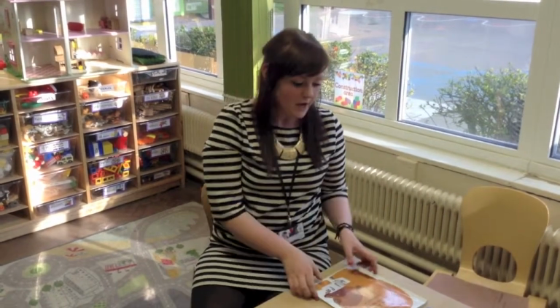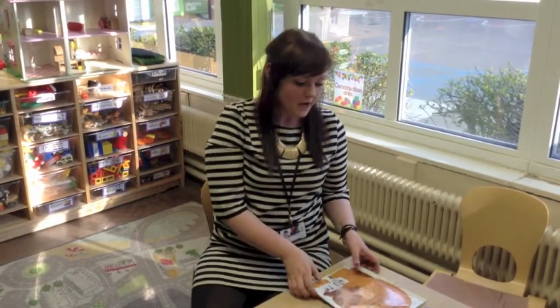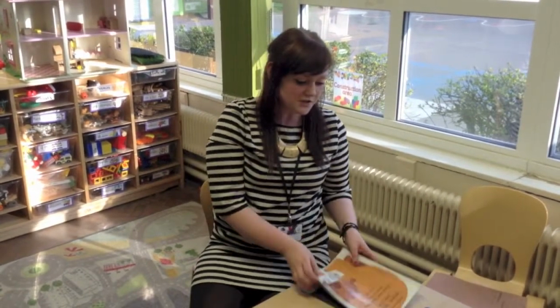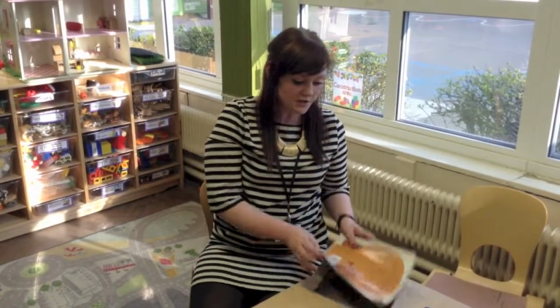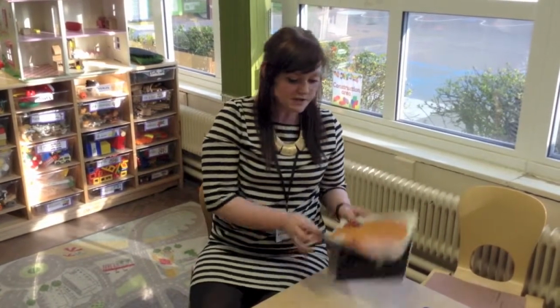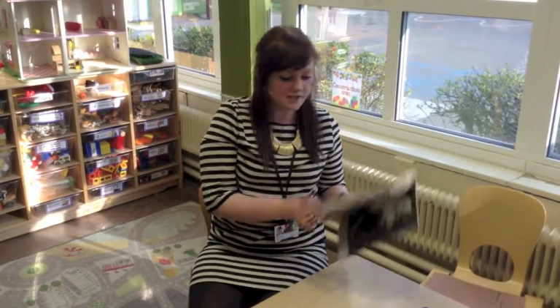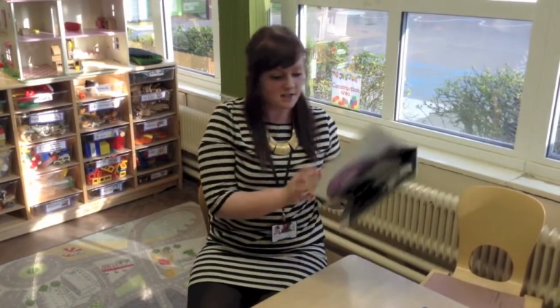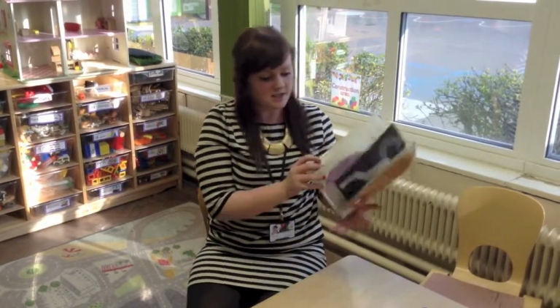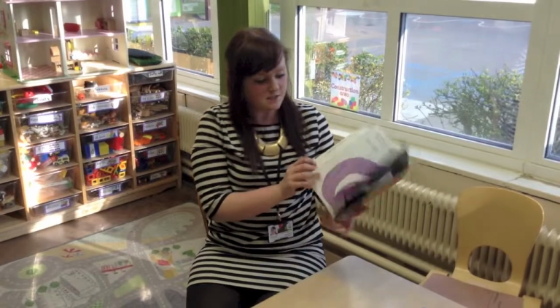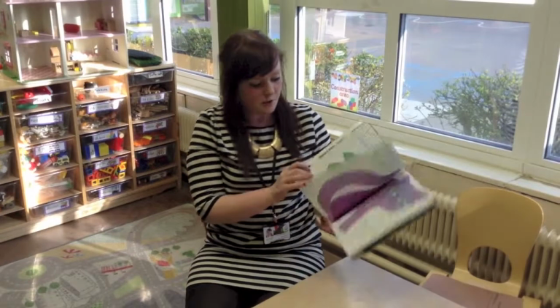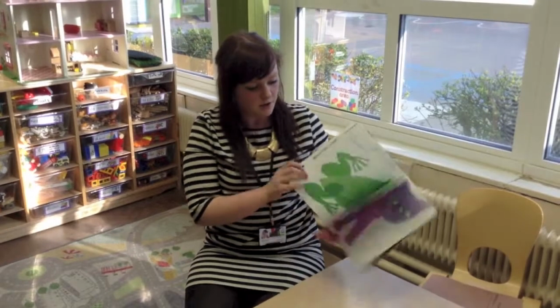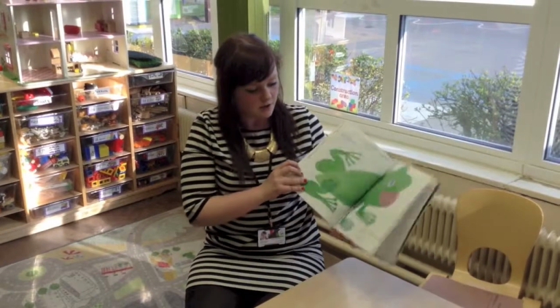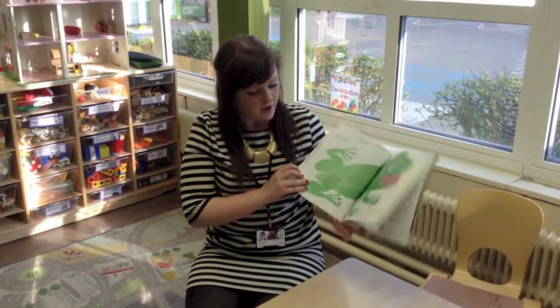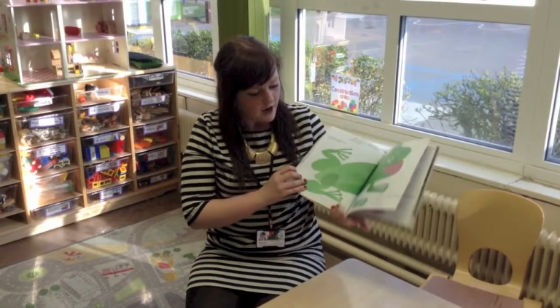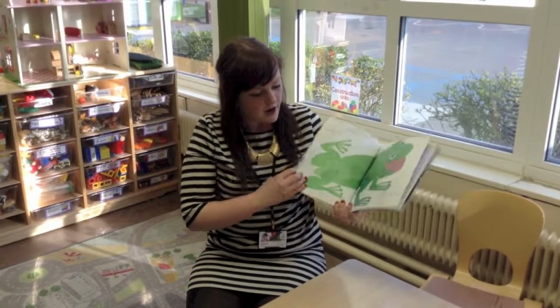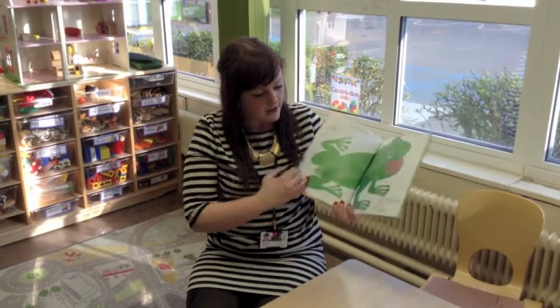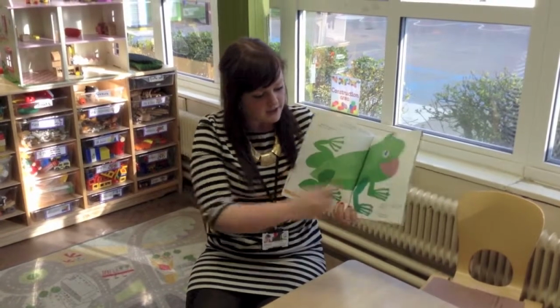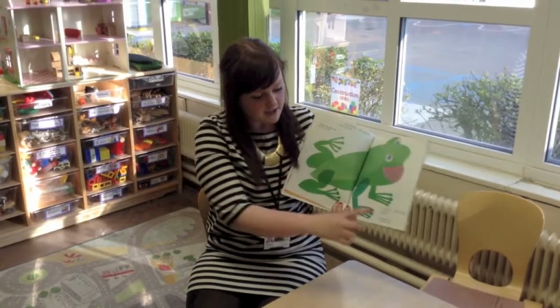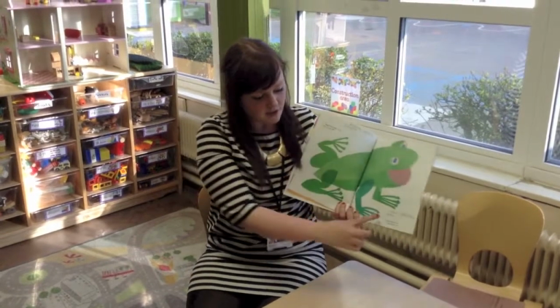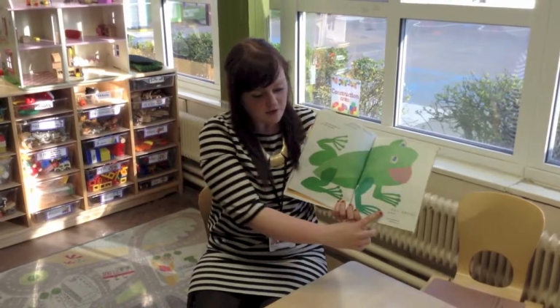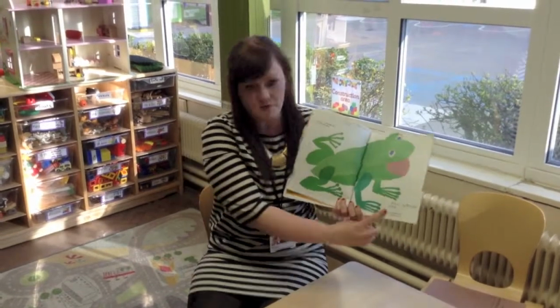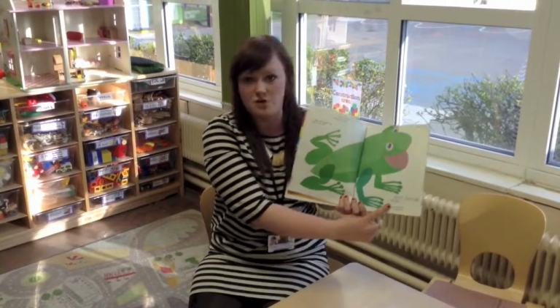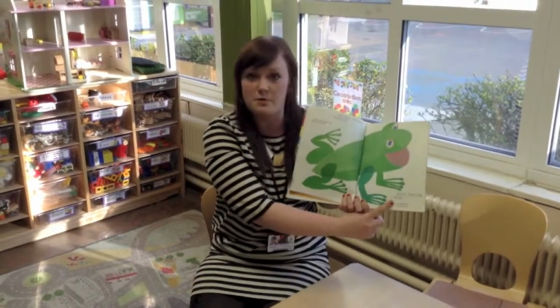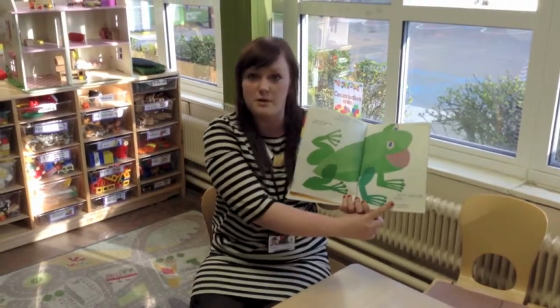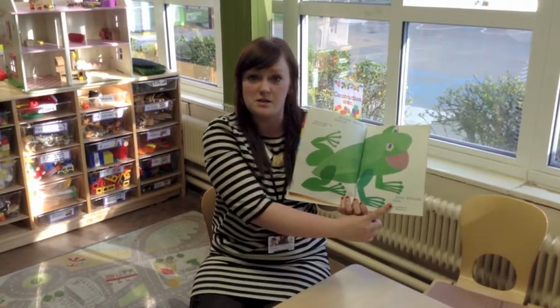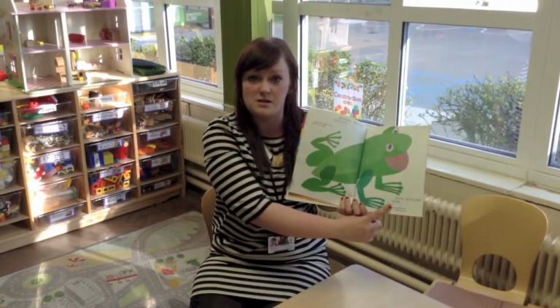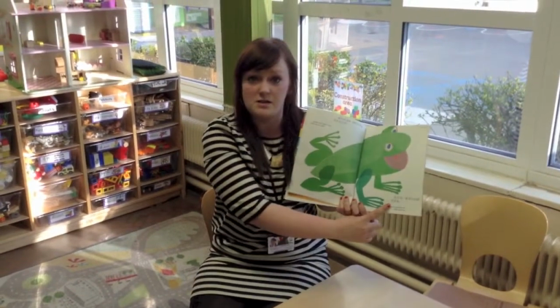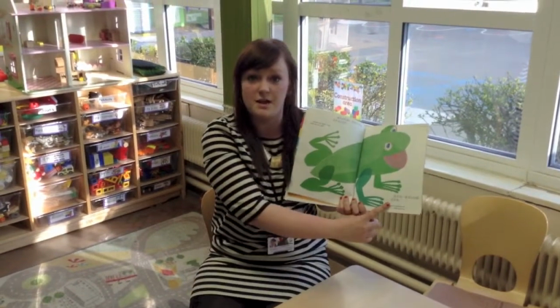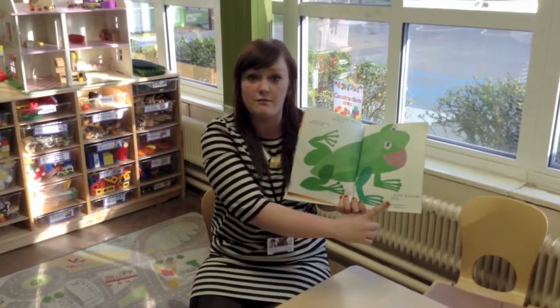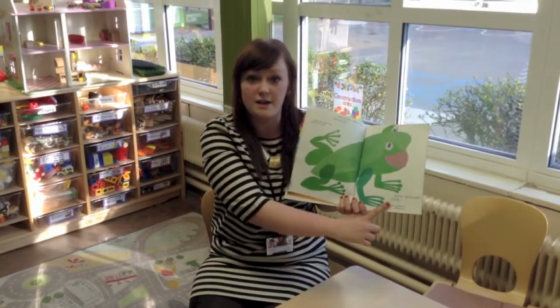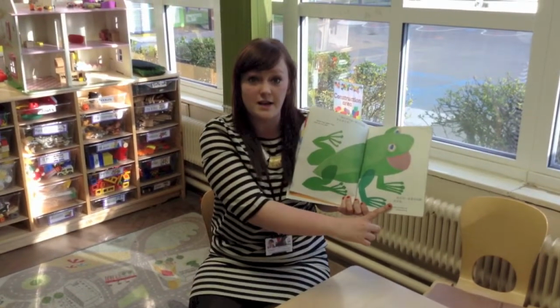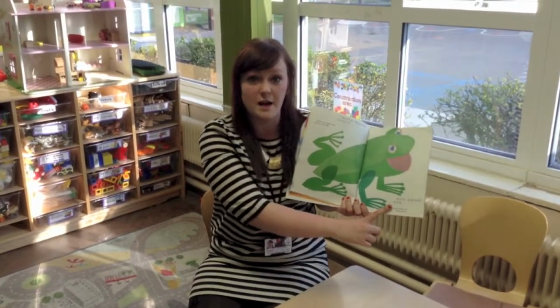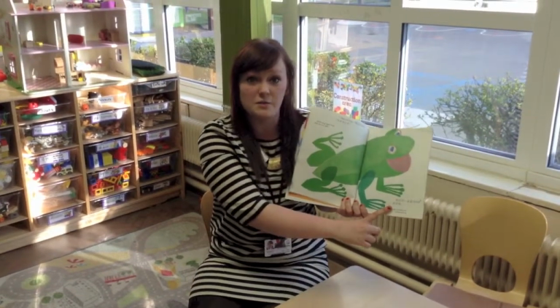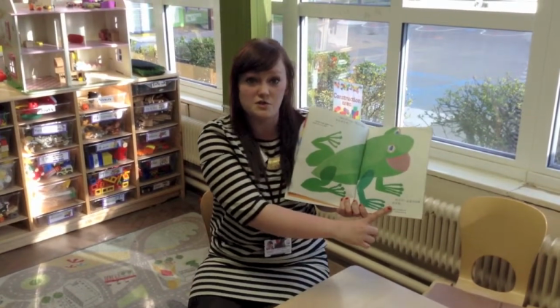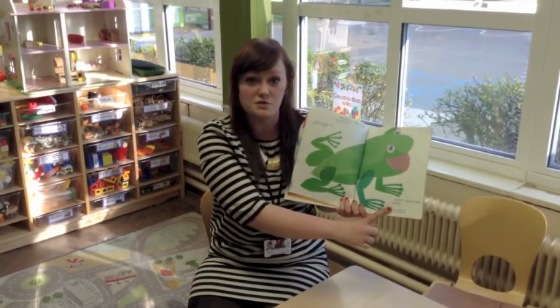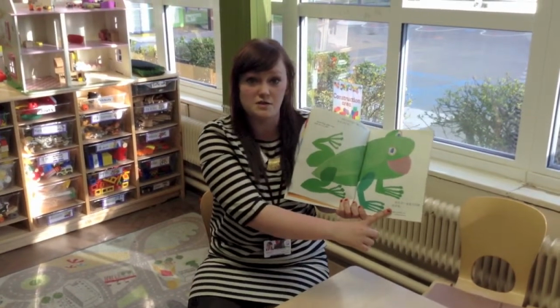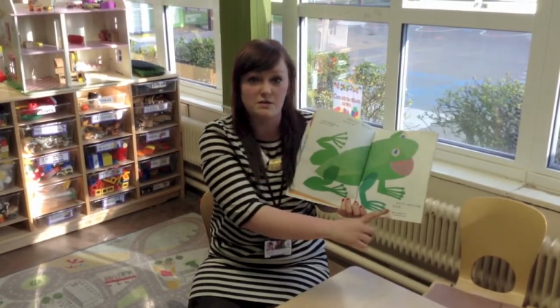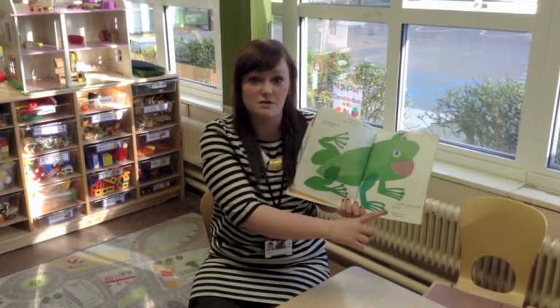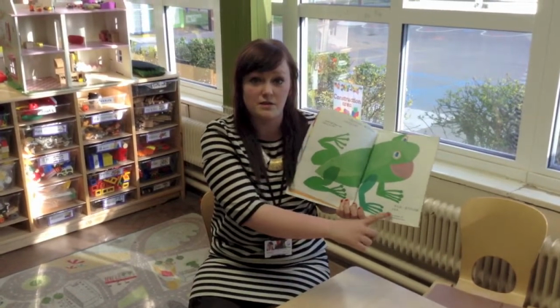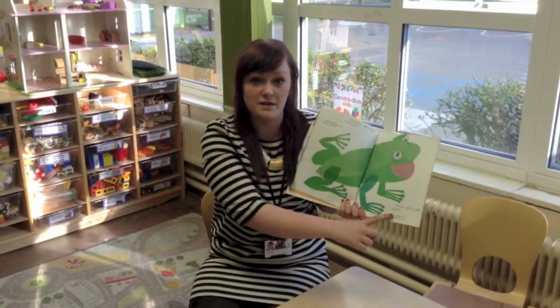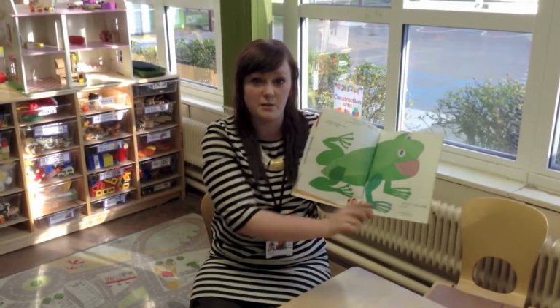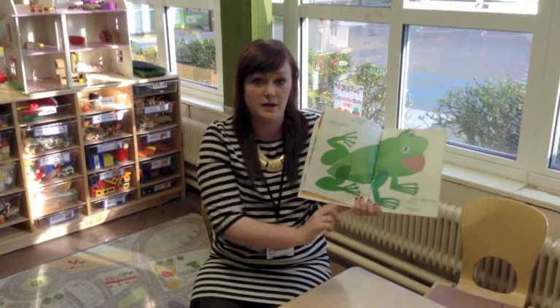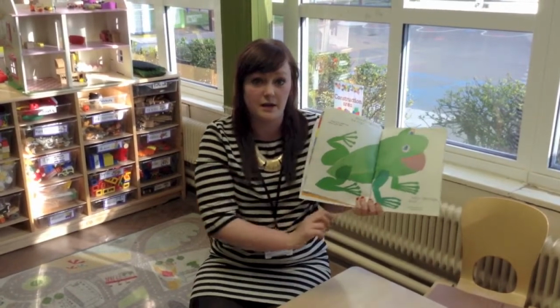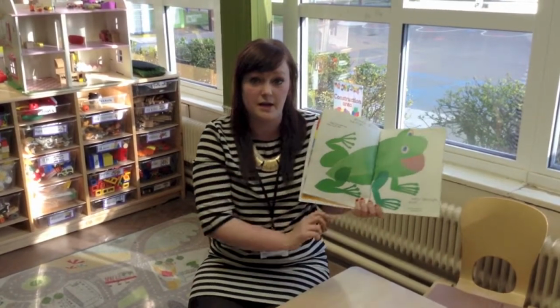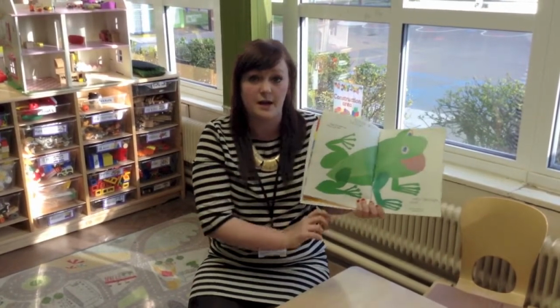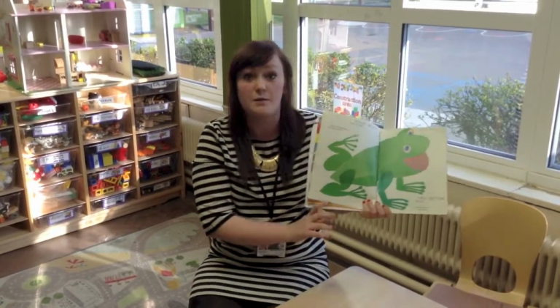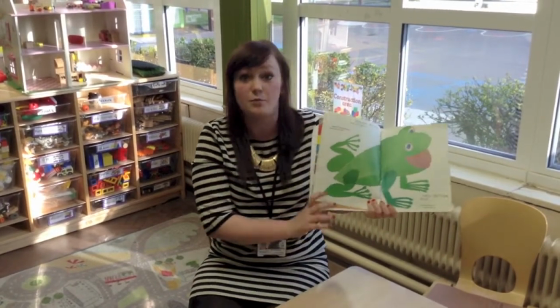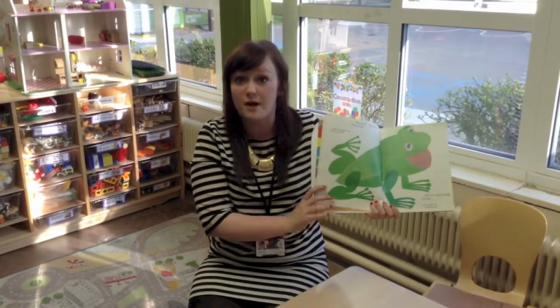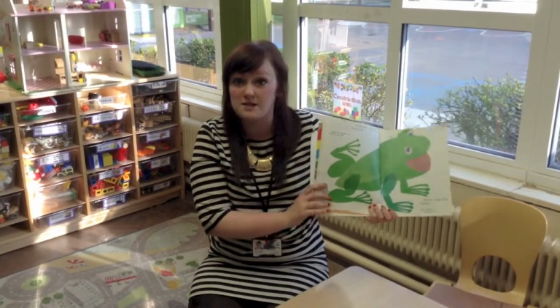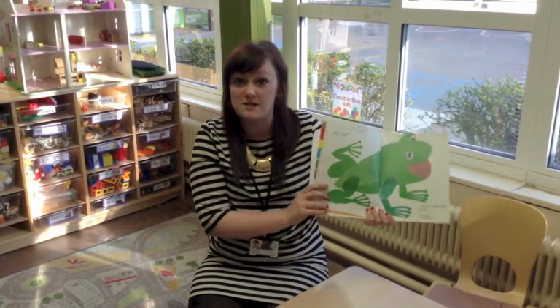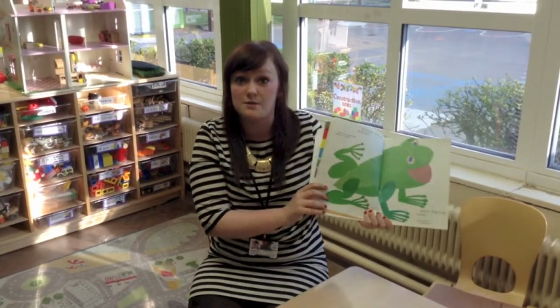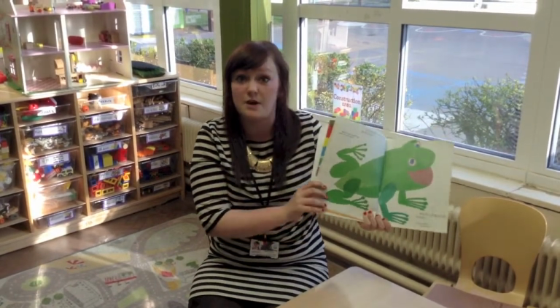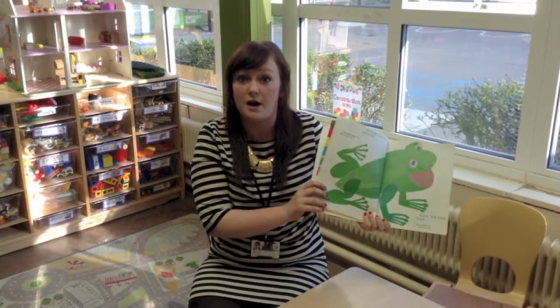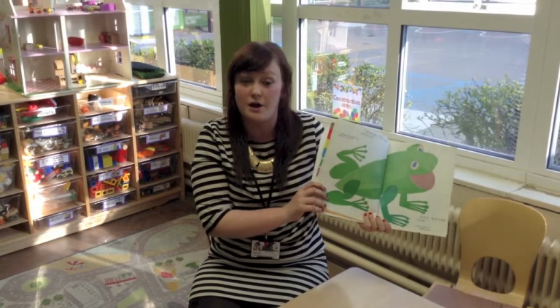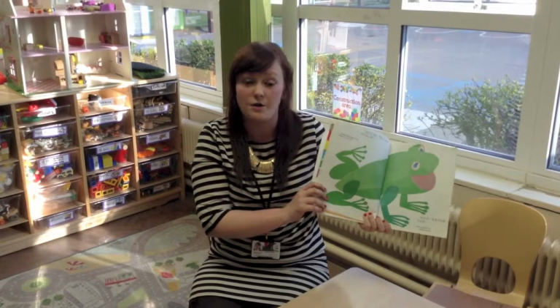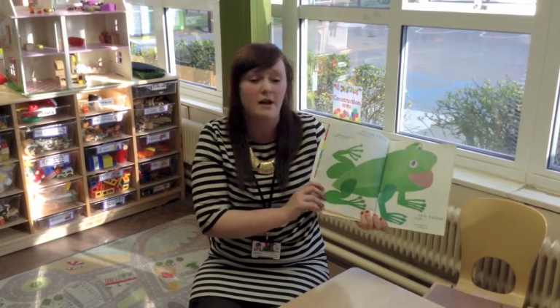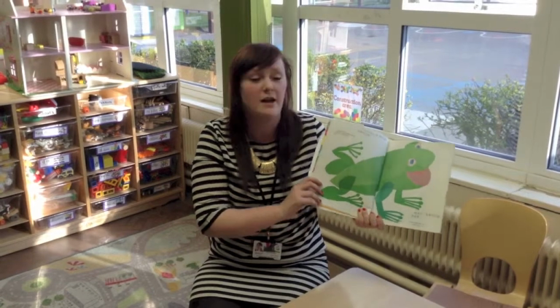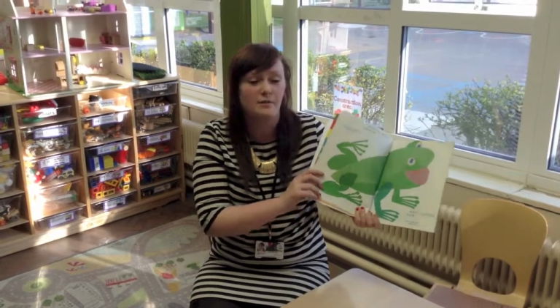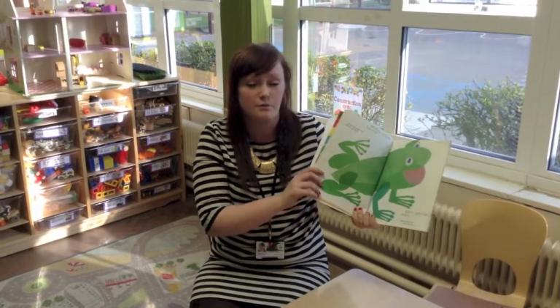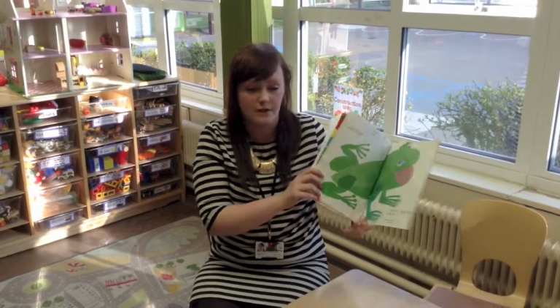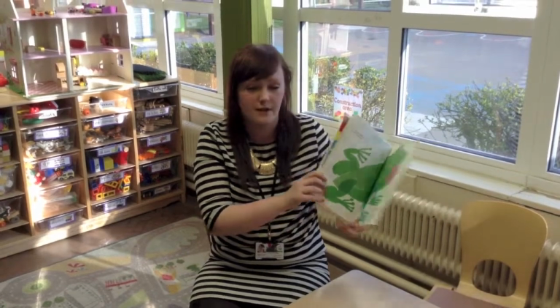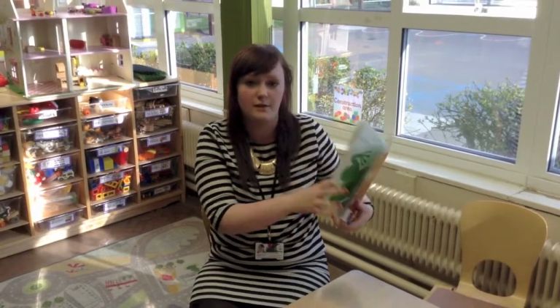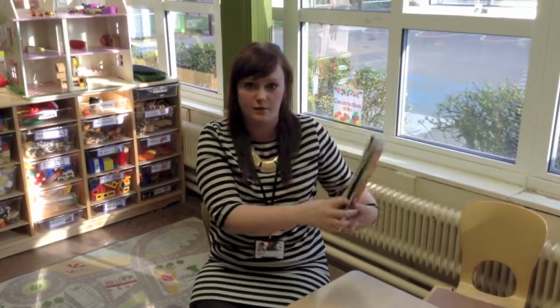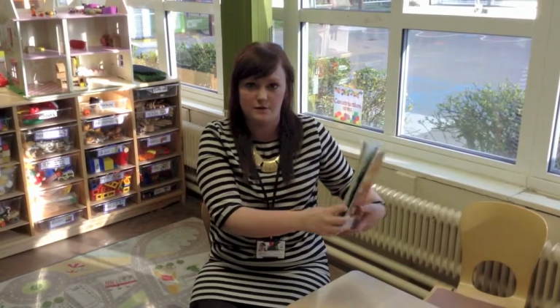As you can see in this book, I can see lots of tricky words. It really helps children to read quickly, and practising them at home is really good.